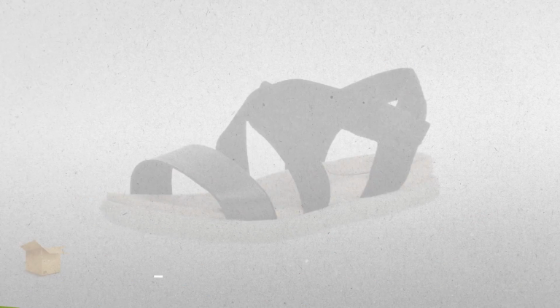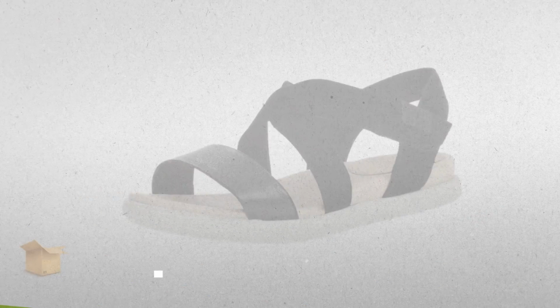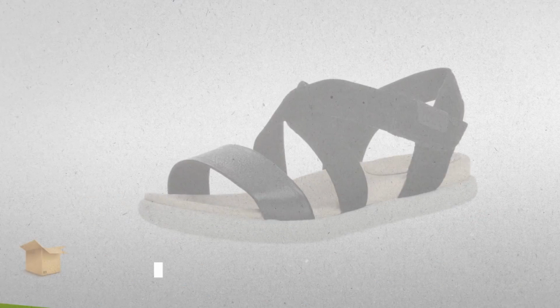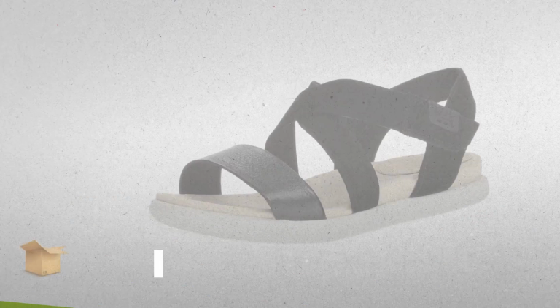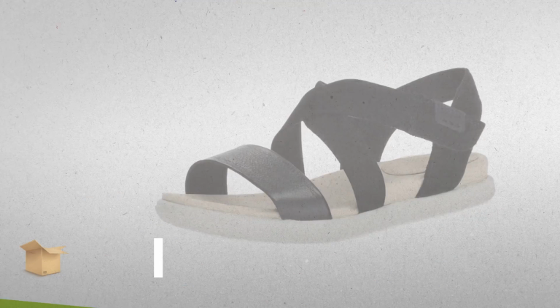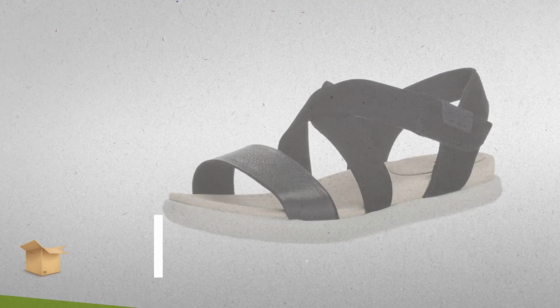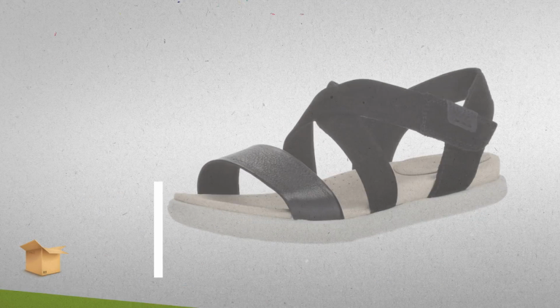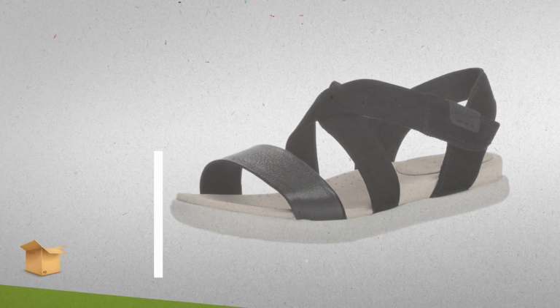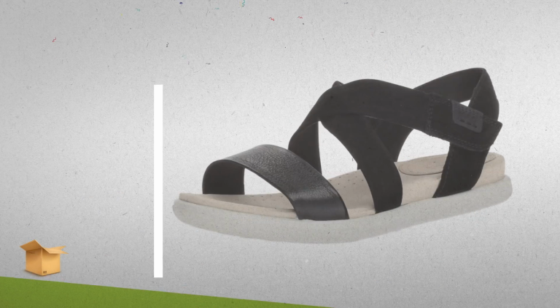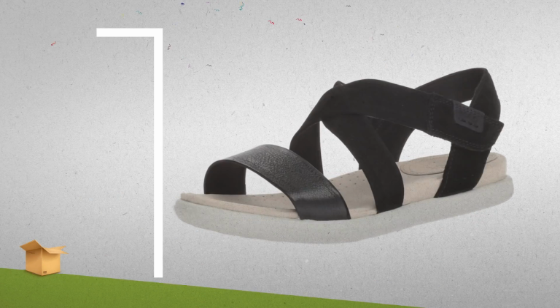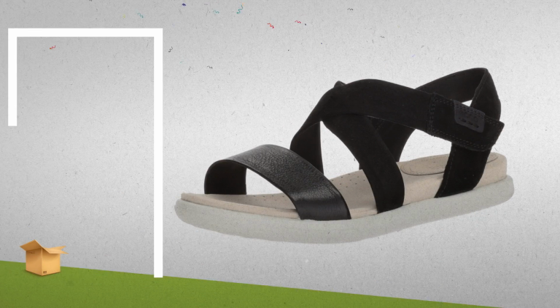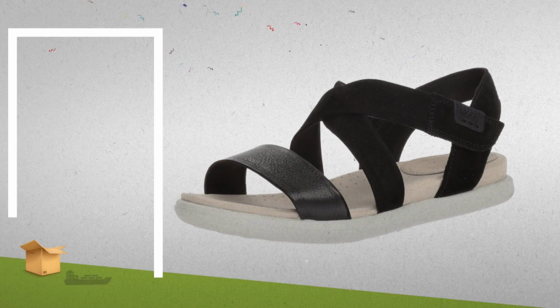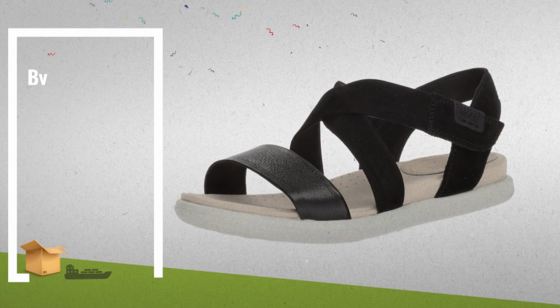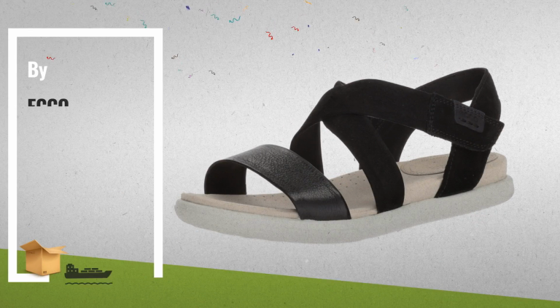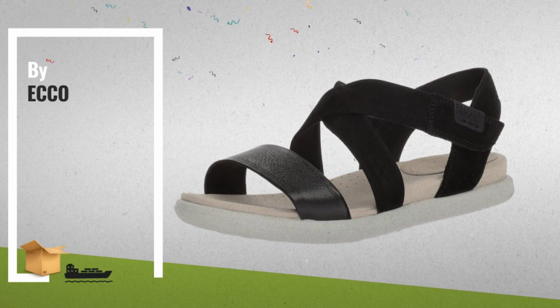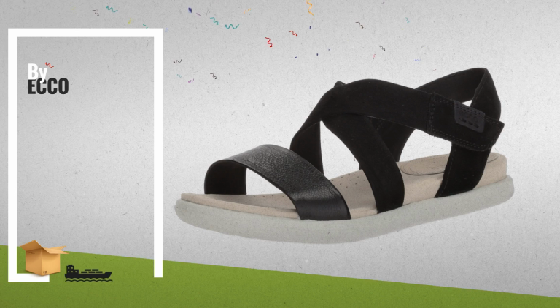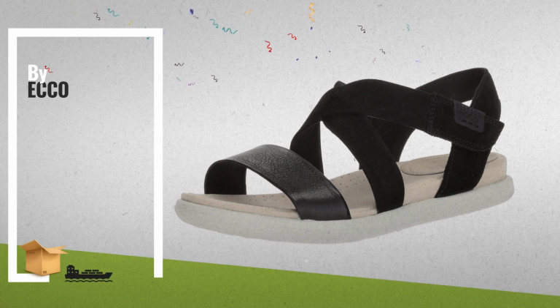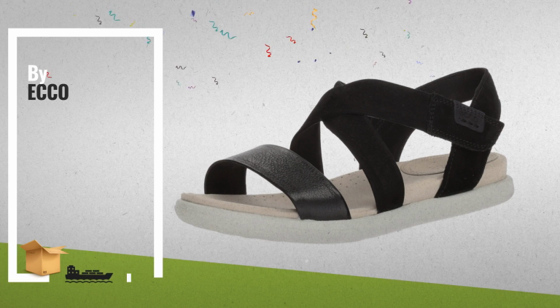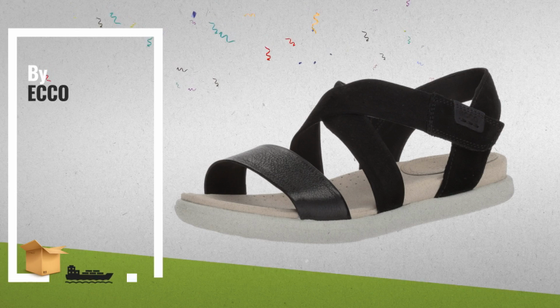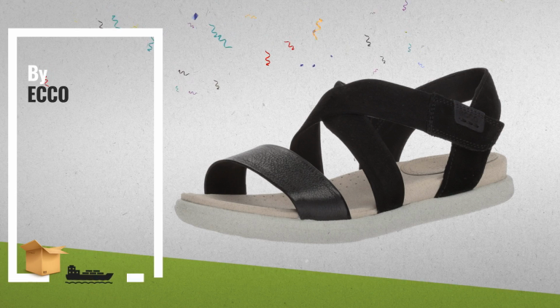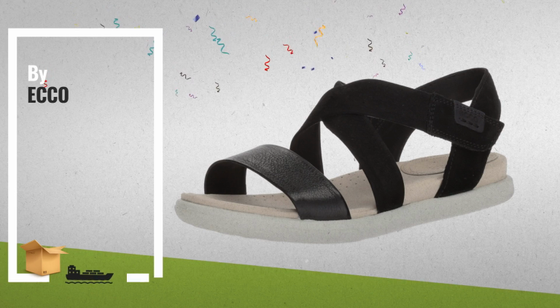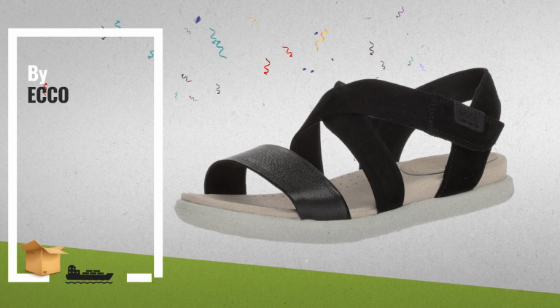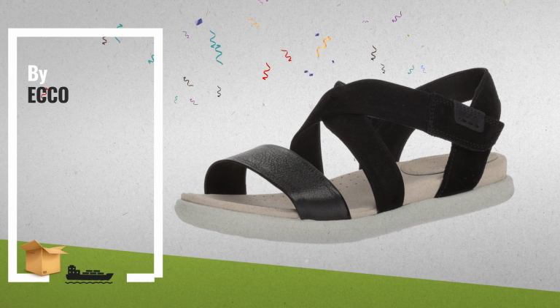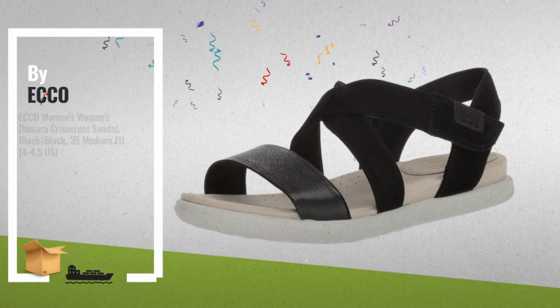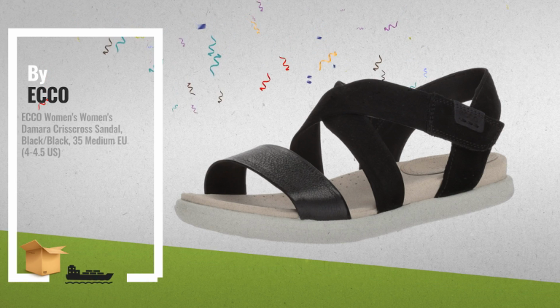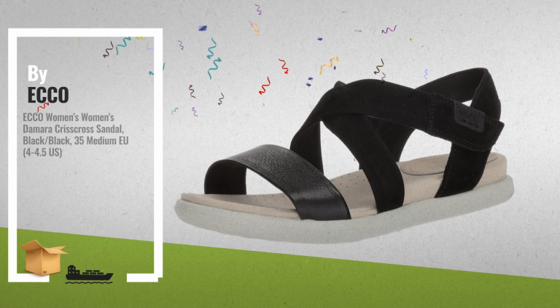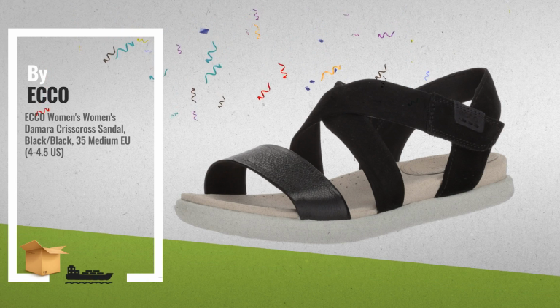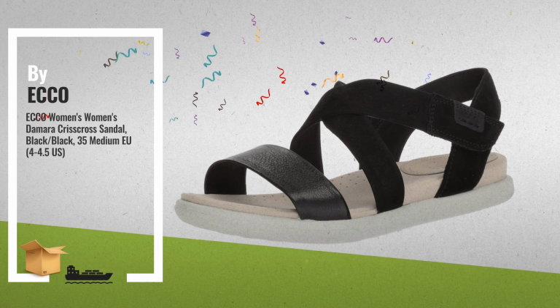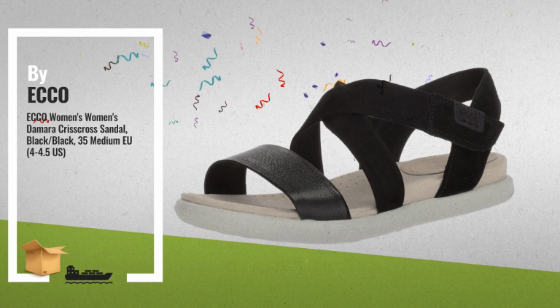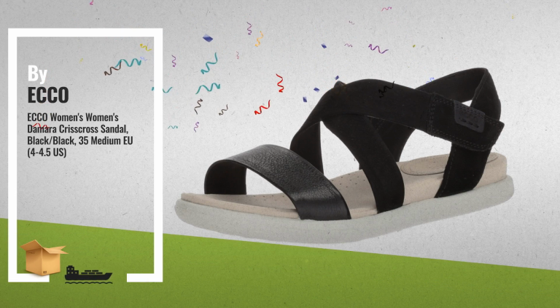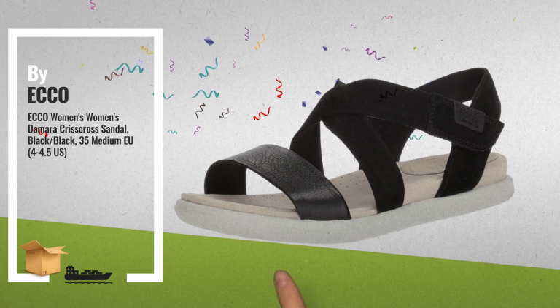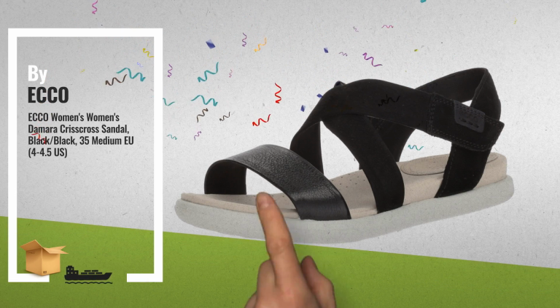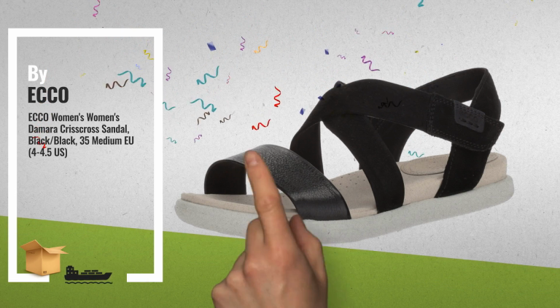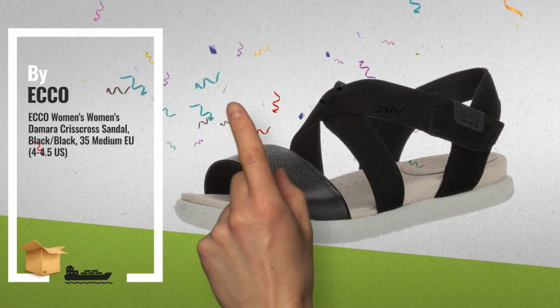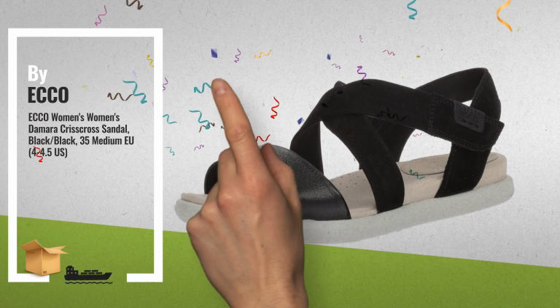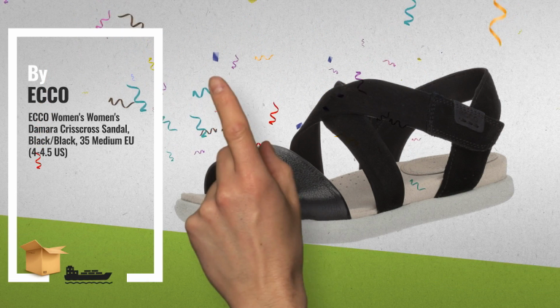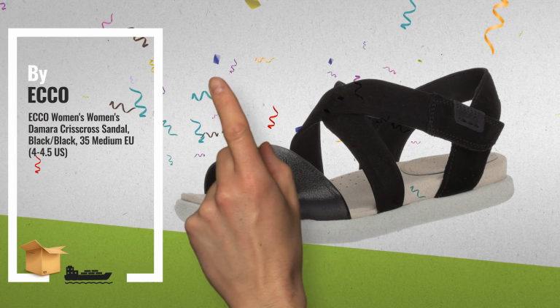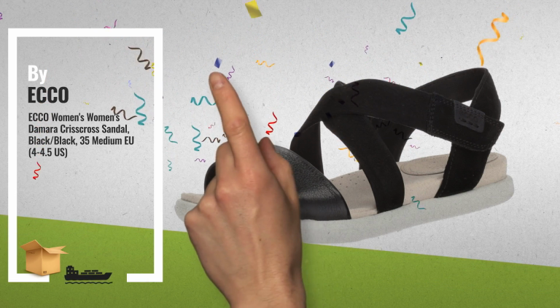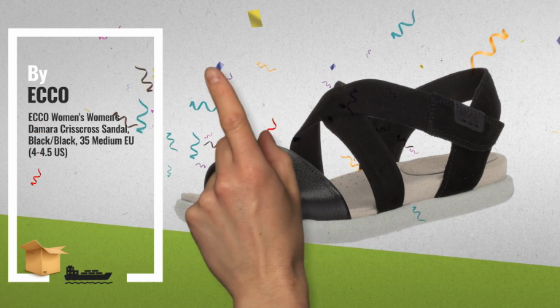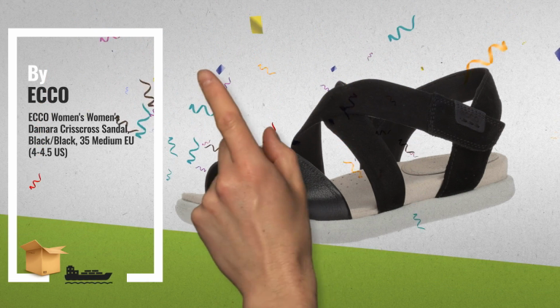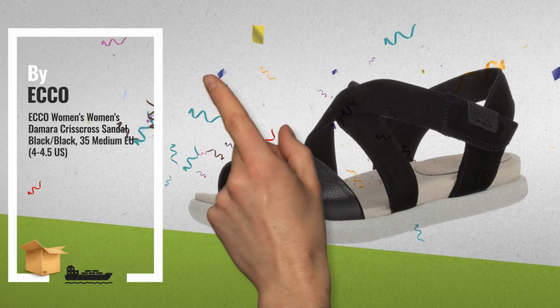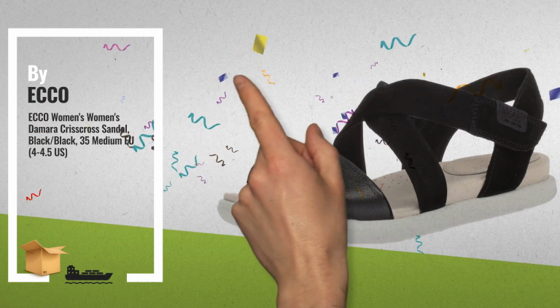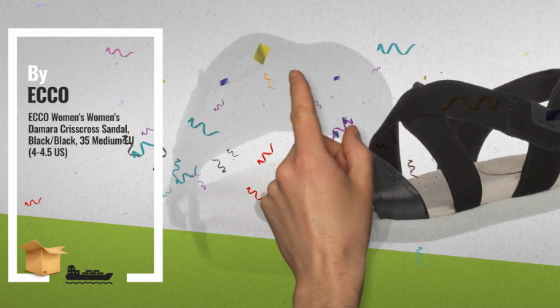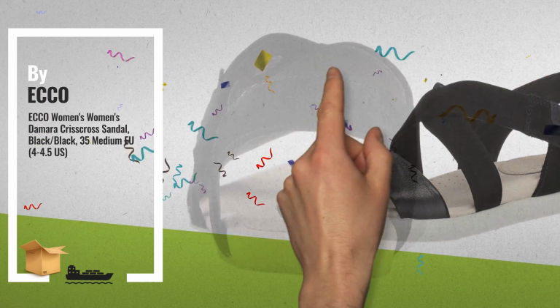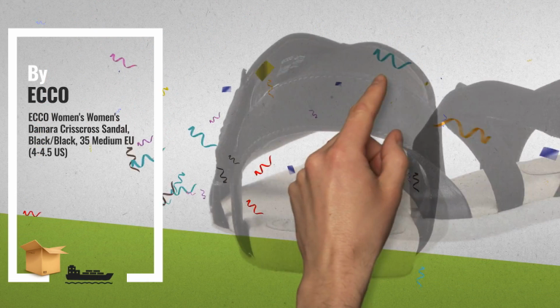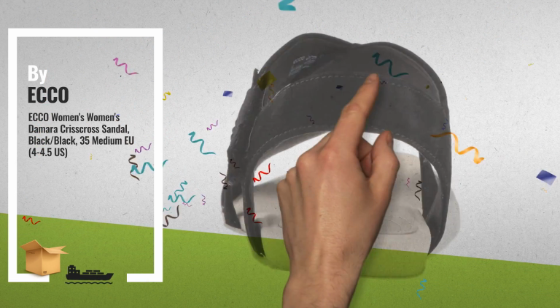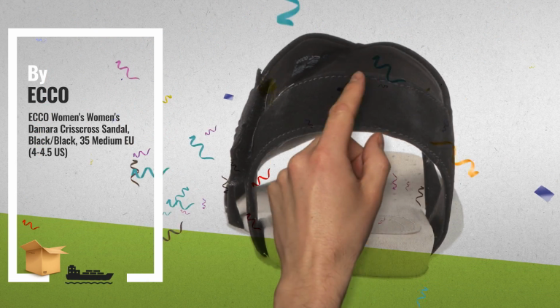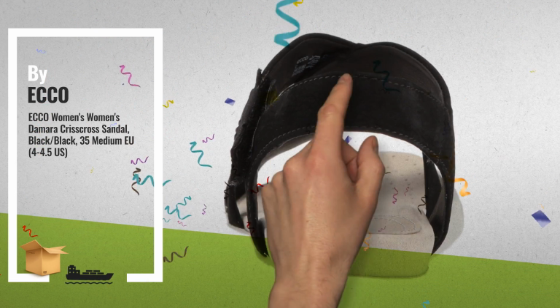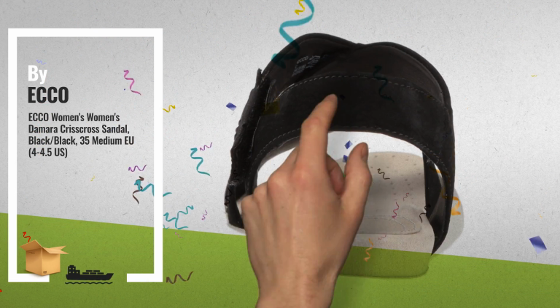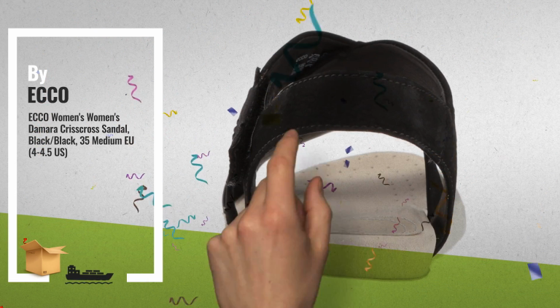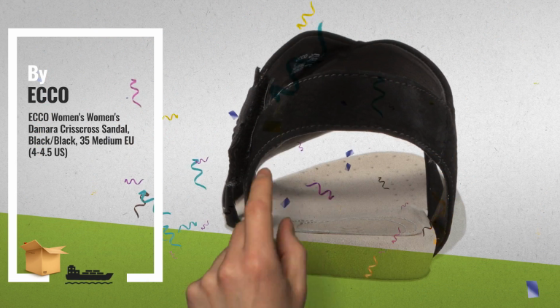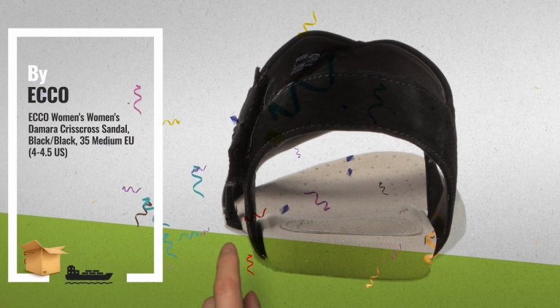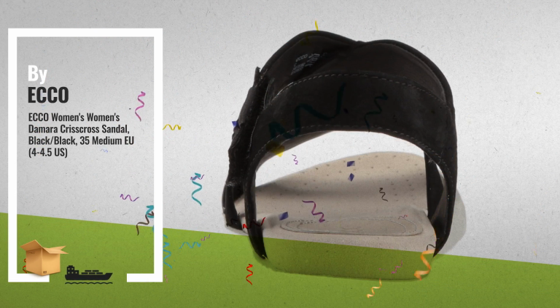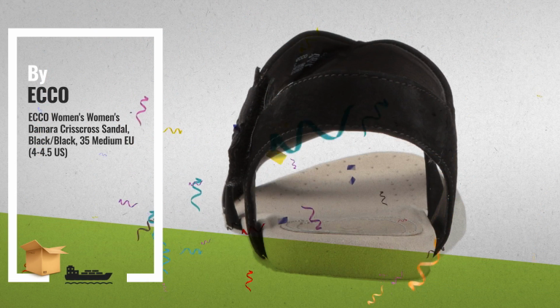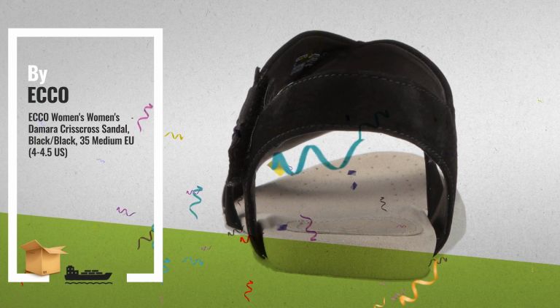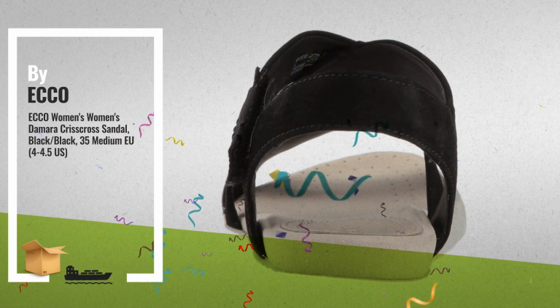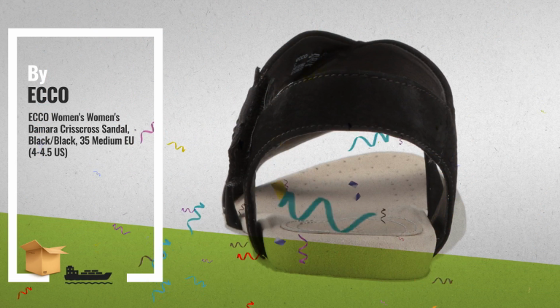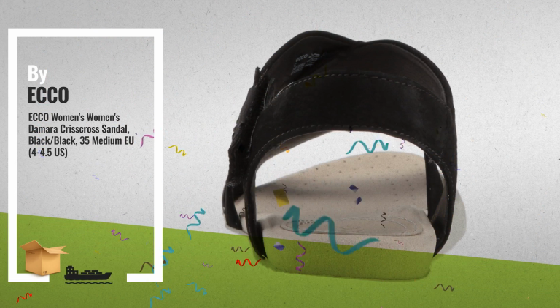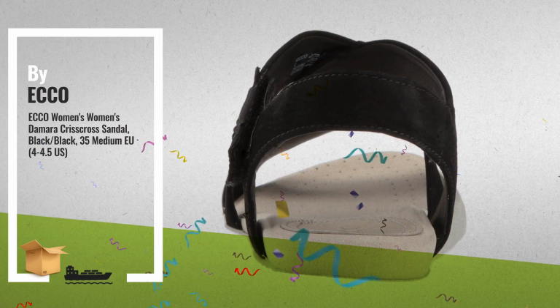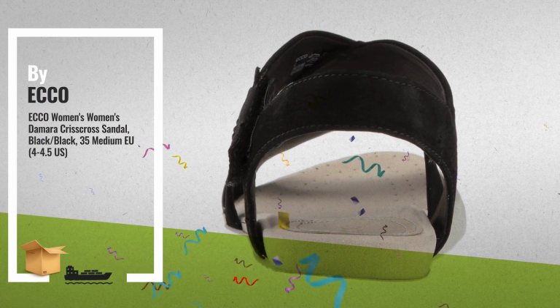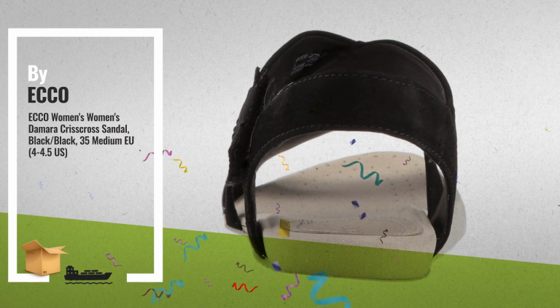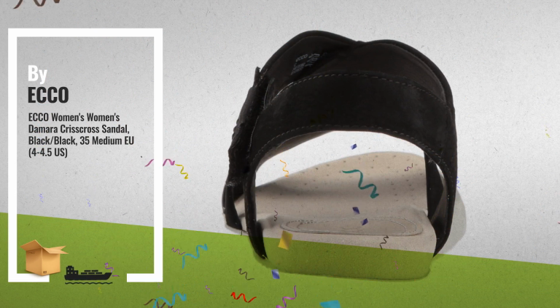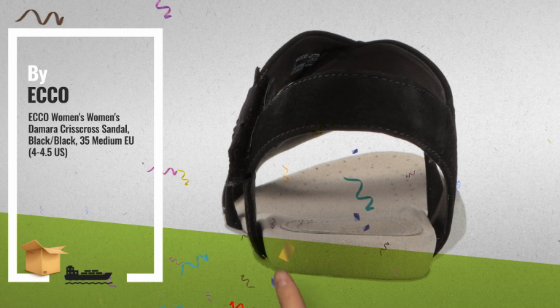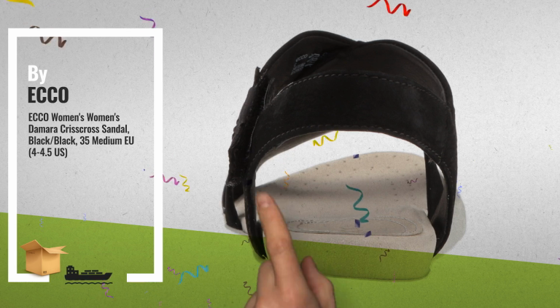Number 4: Relaxed, Casual Sandal with Super Soft Upper Leather for an Enhanced Touch, by ECHO.